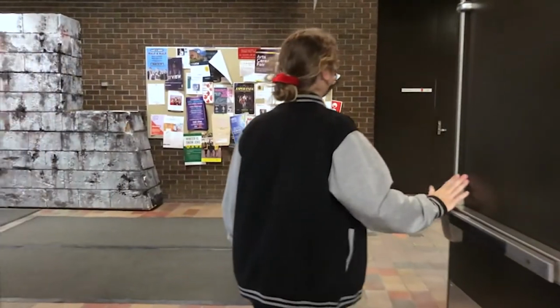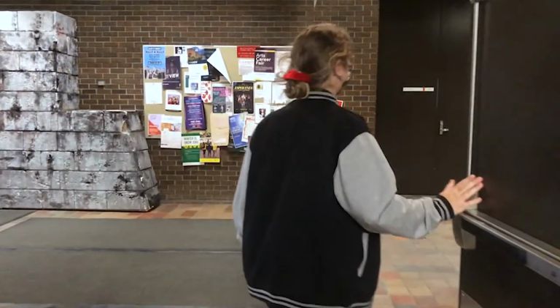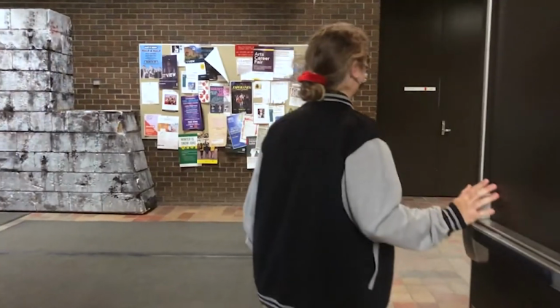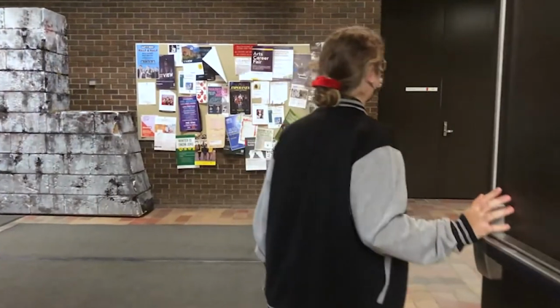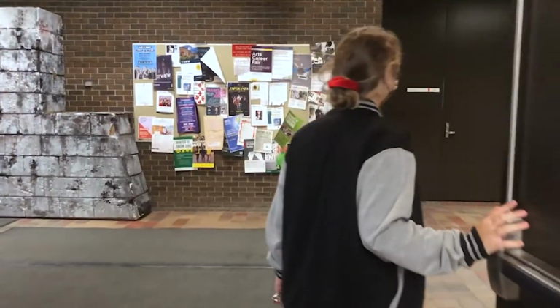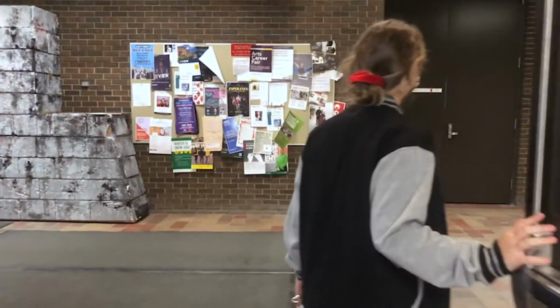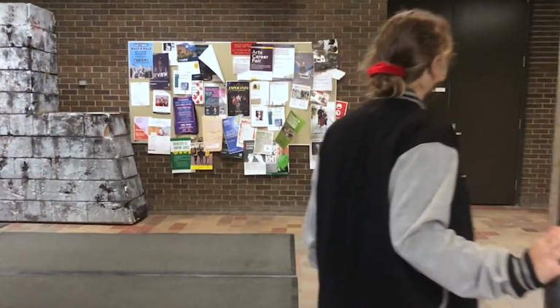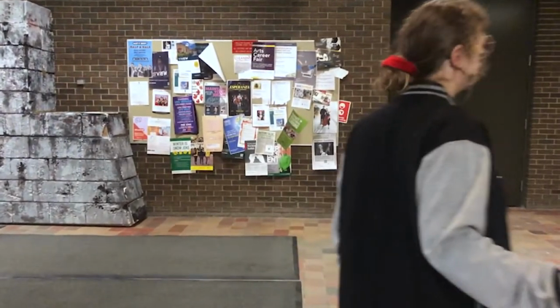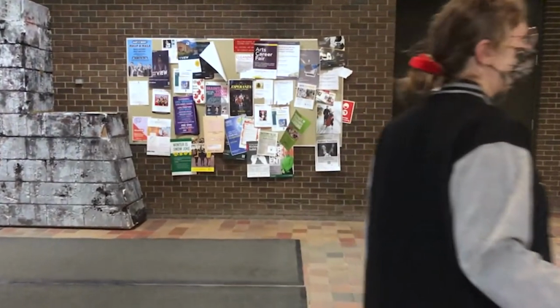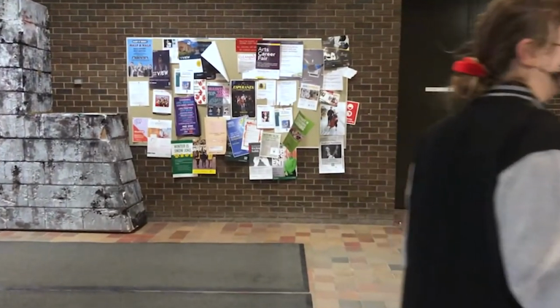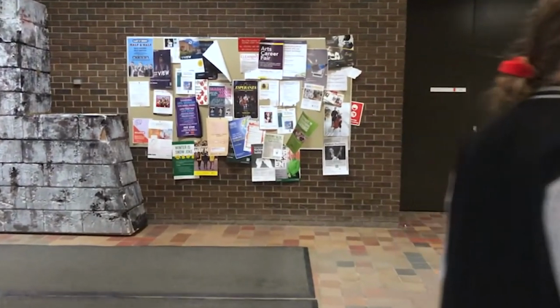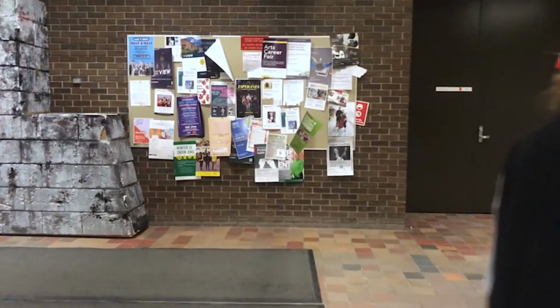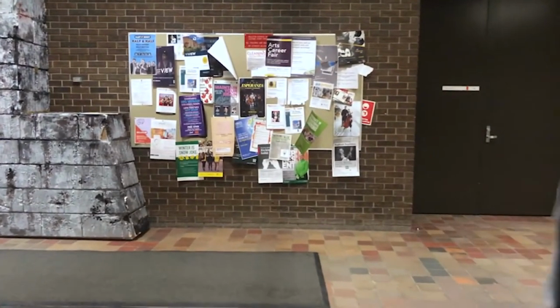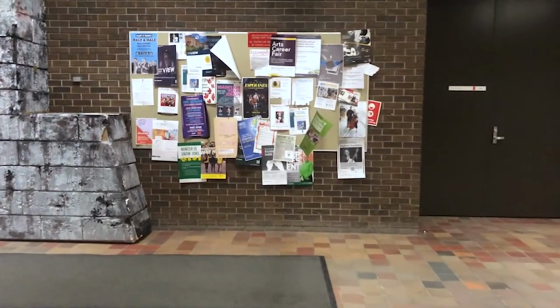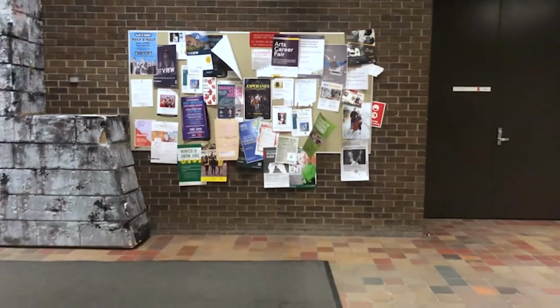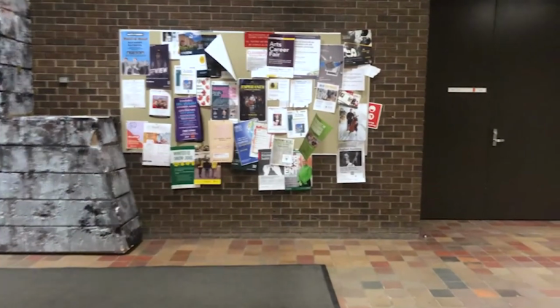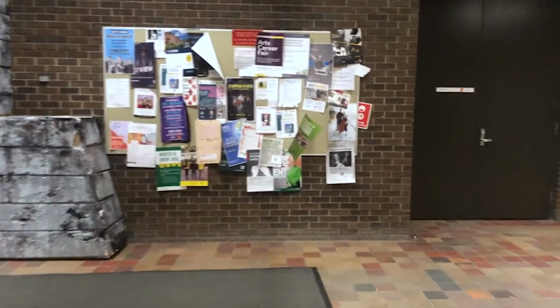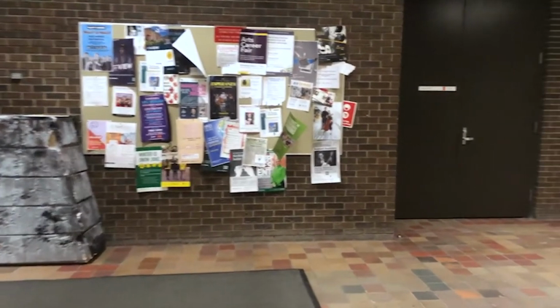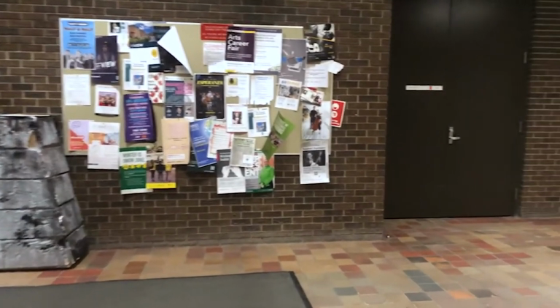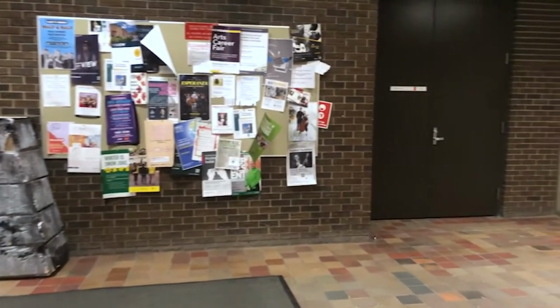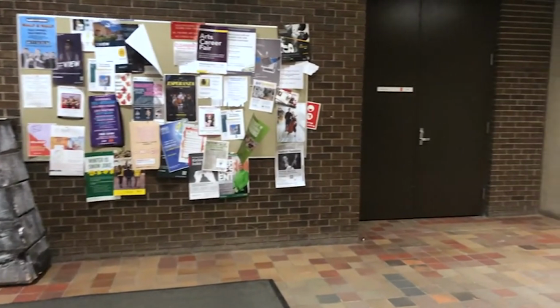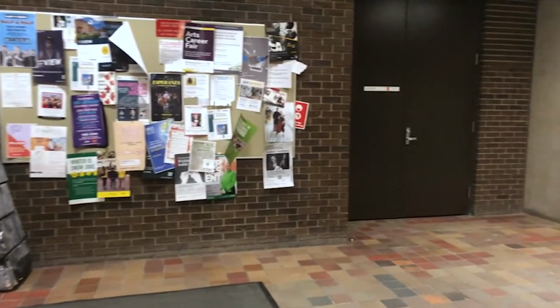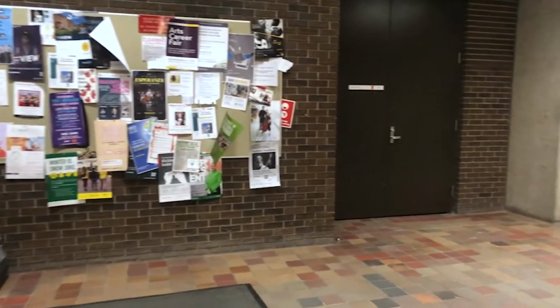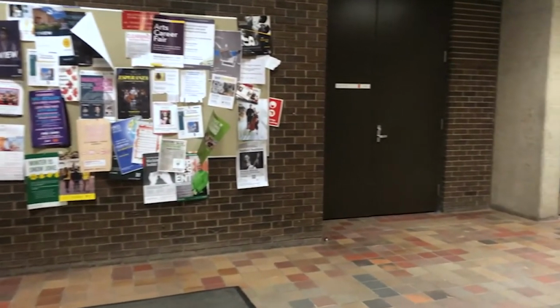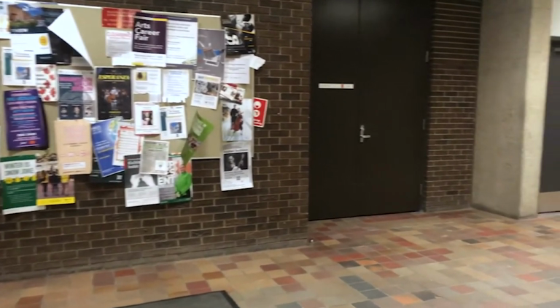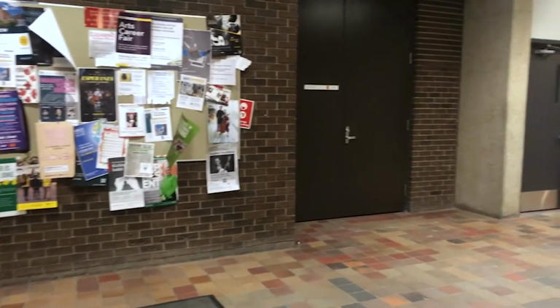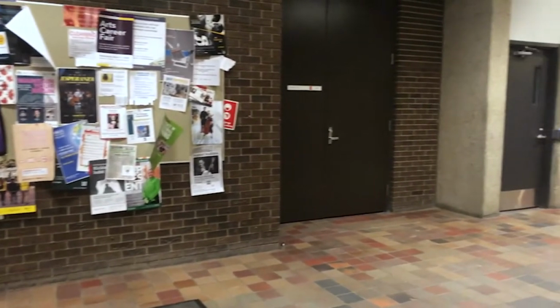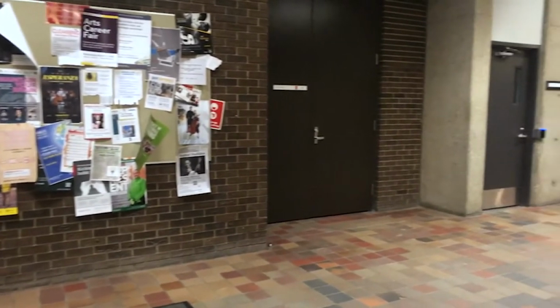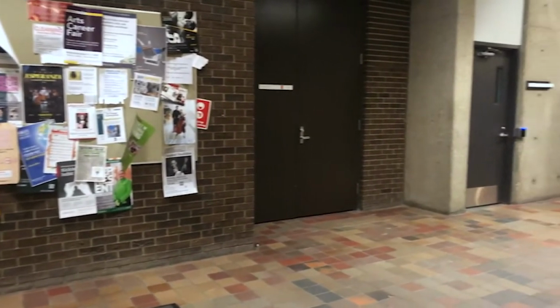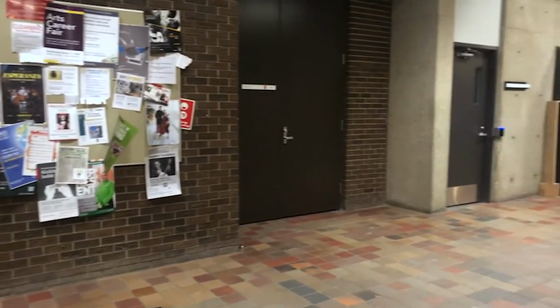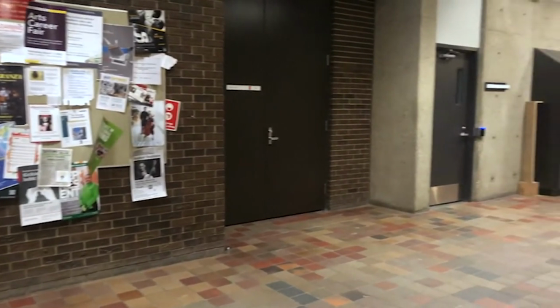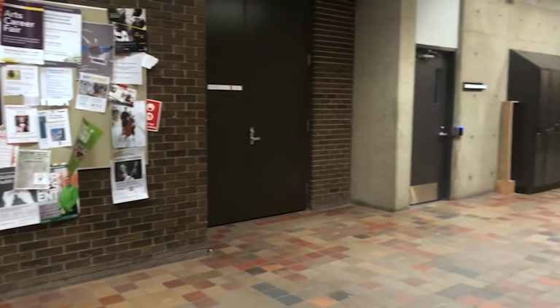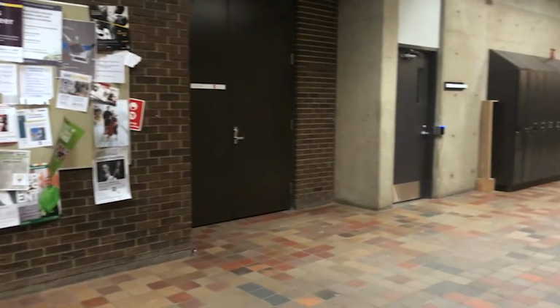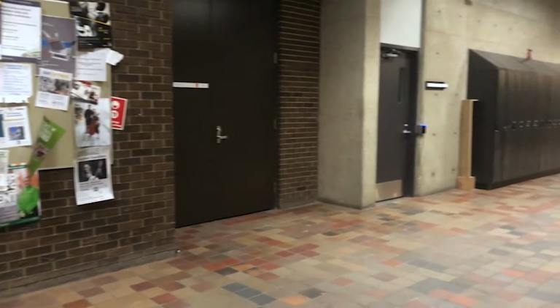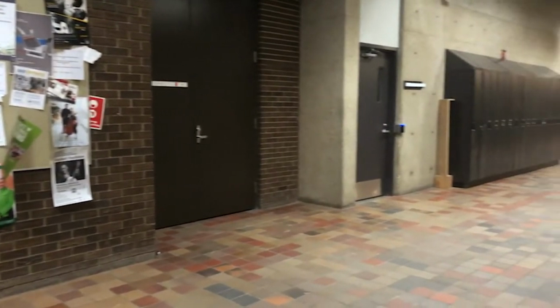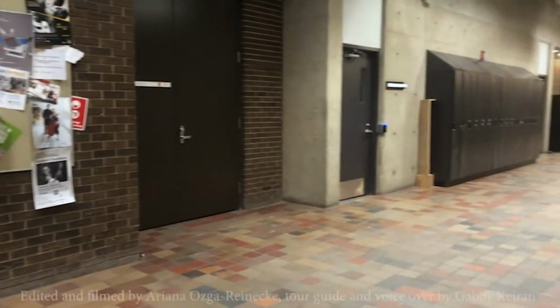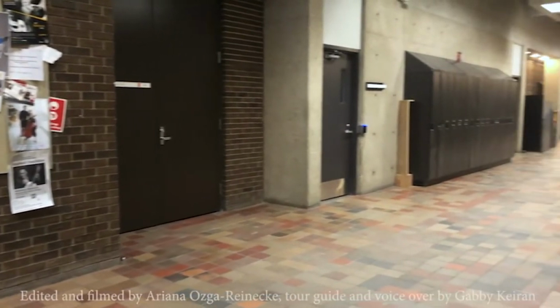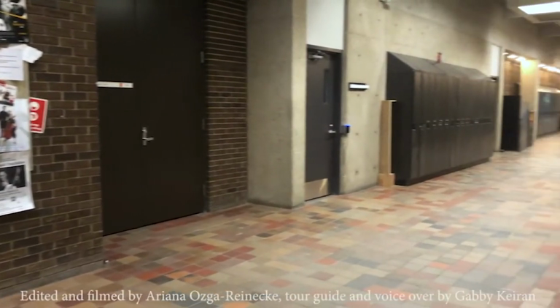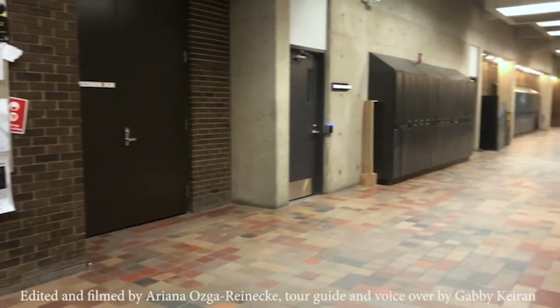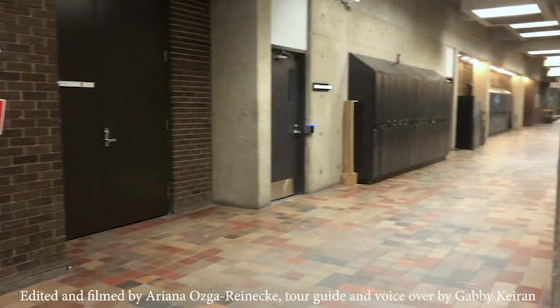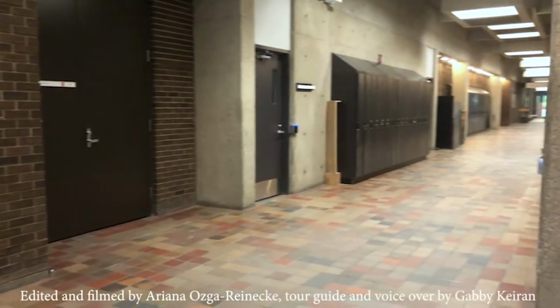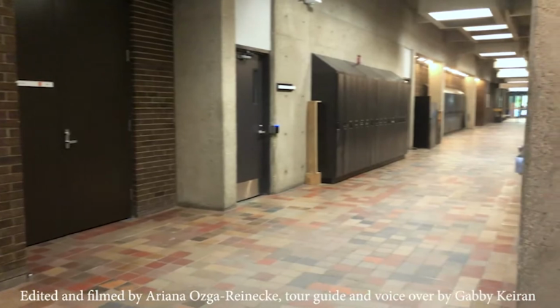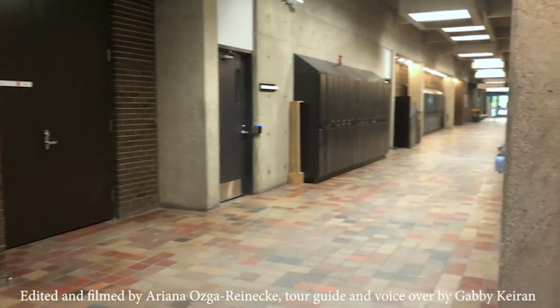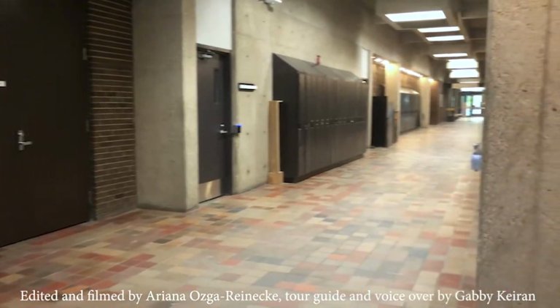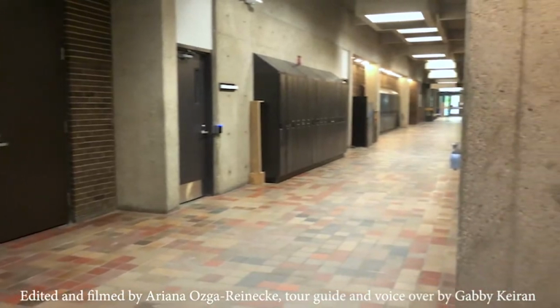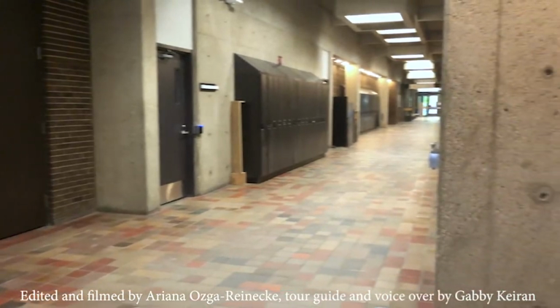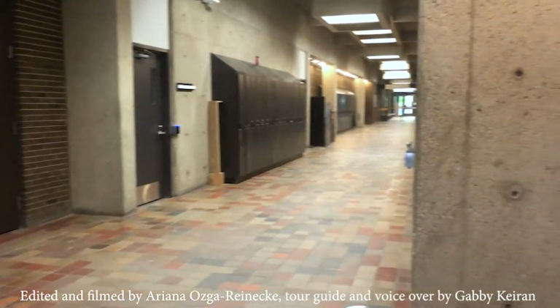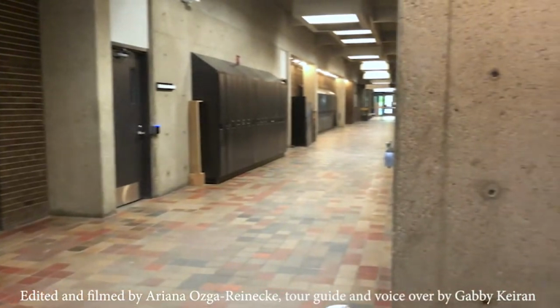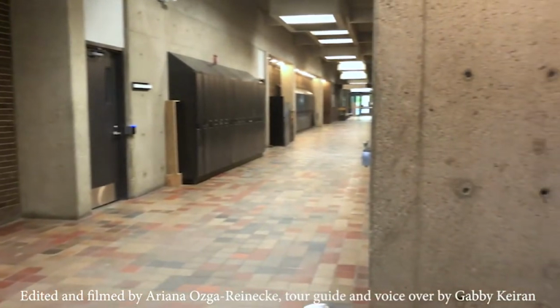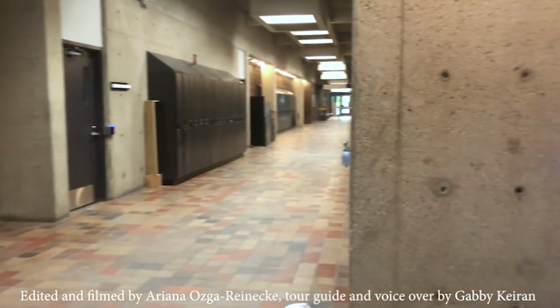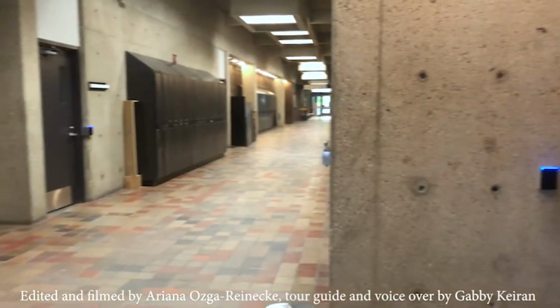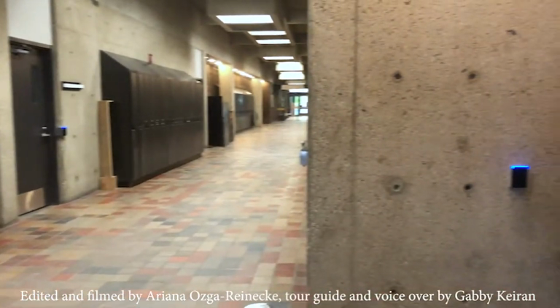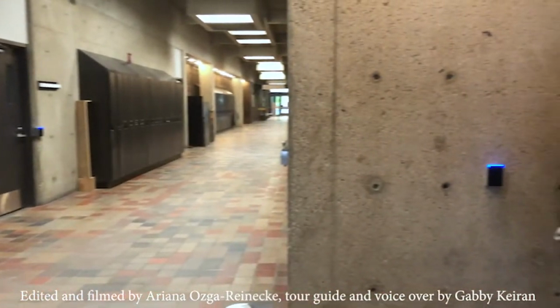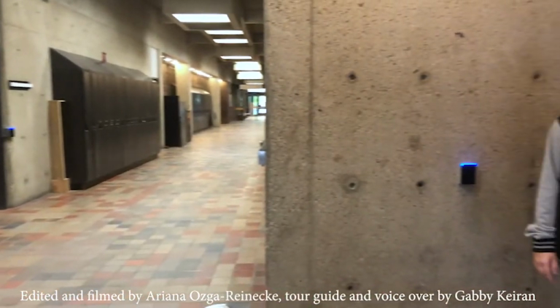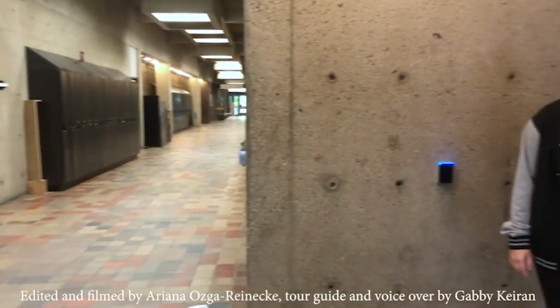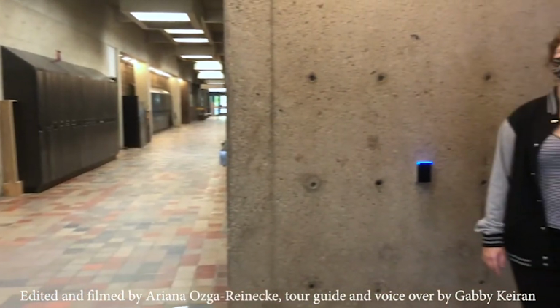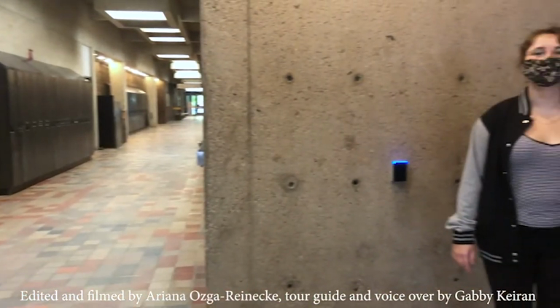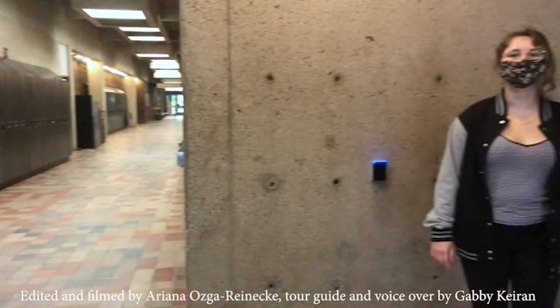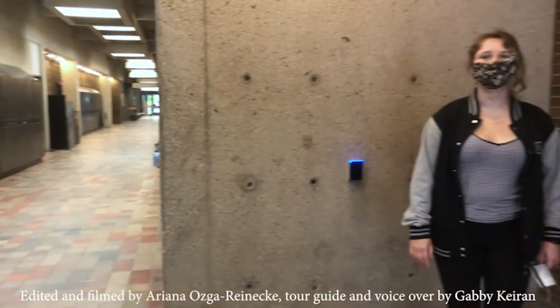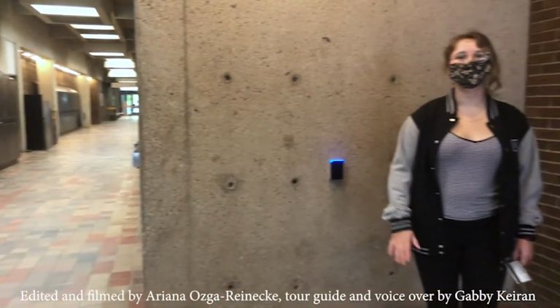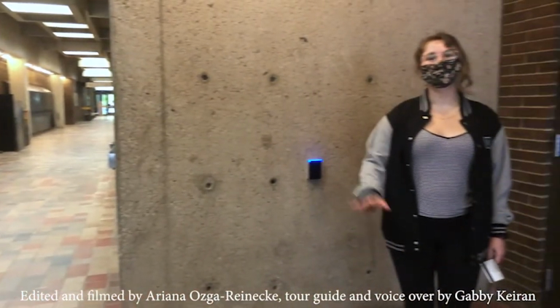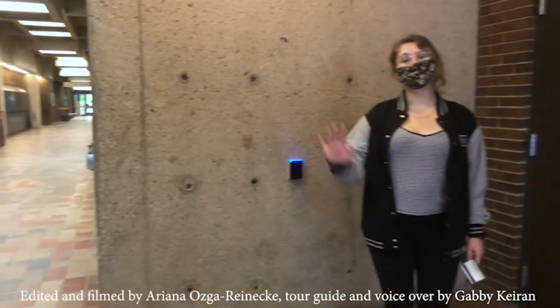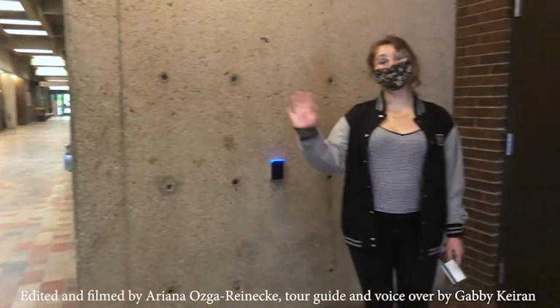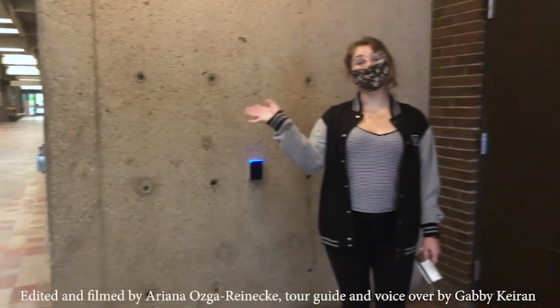Well, thank you so much everybody for joining me for the upper level painting studio tour and I hope to see you again next time.